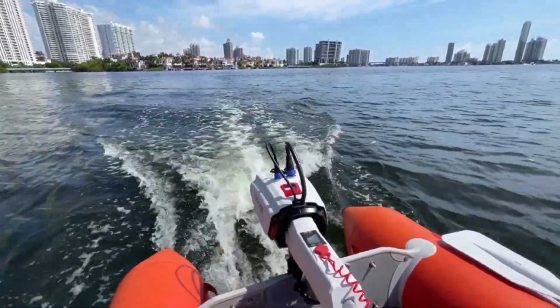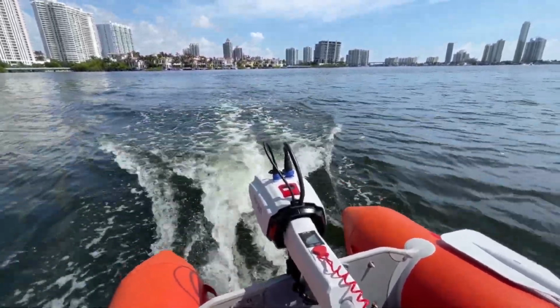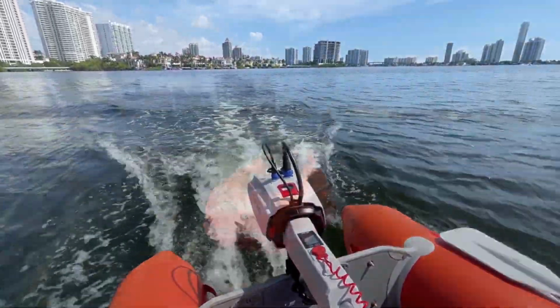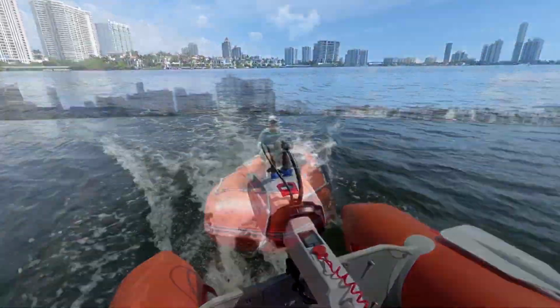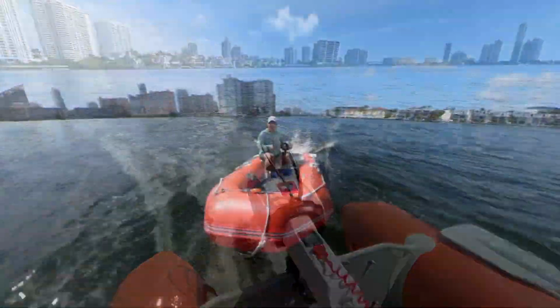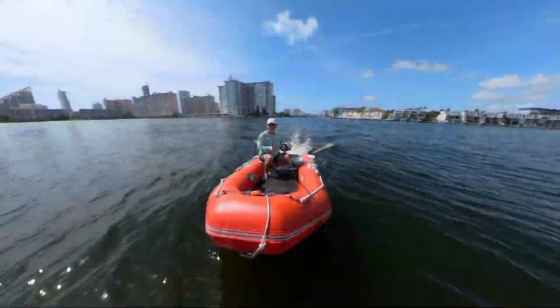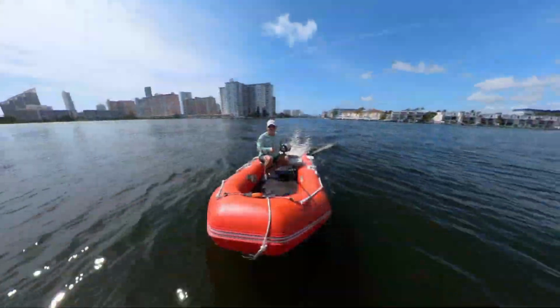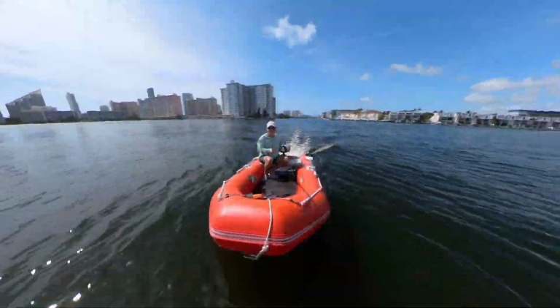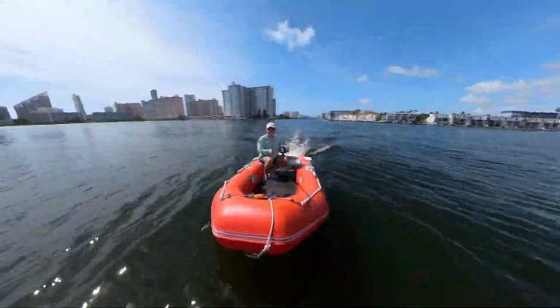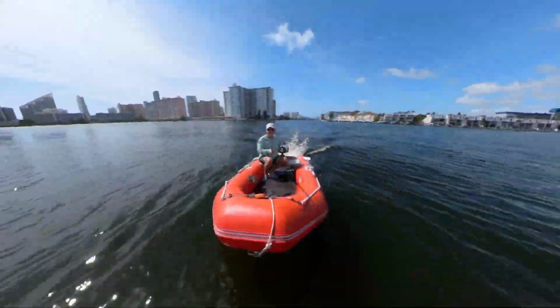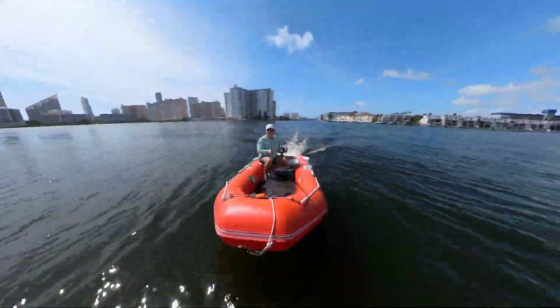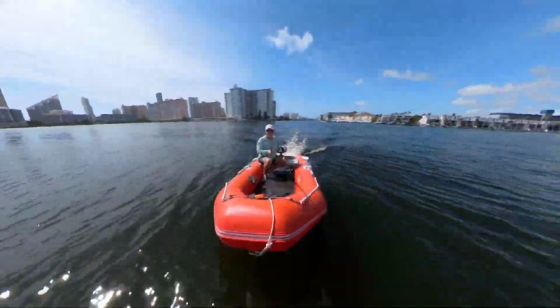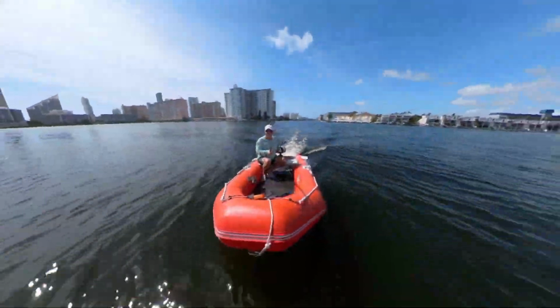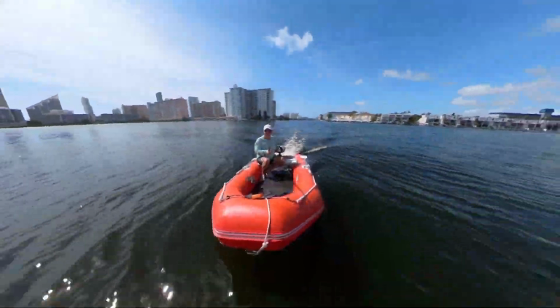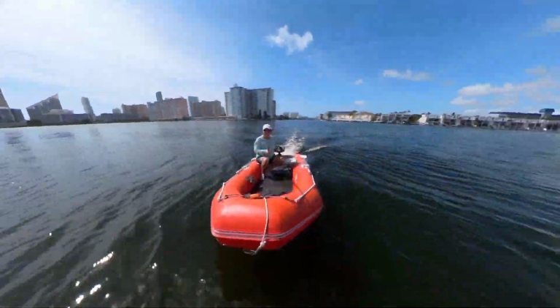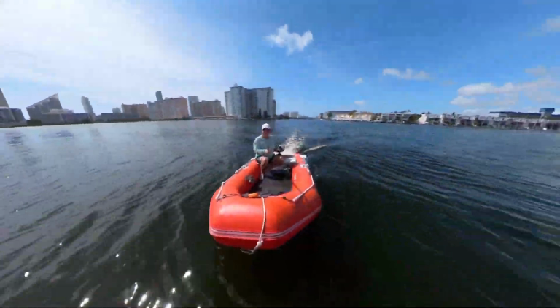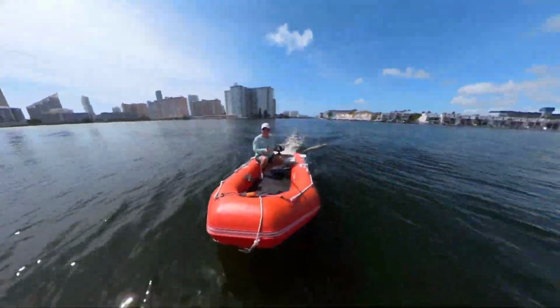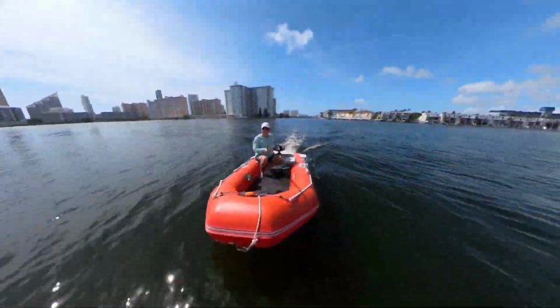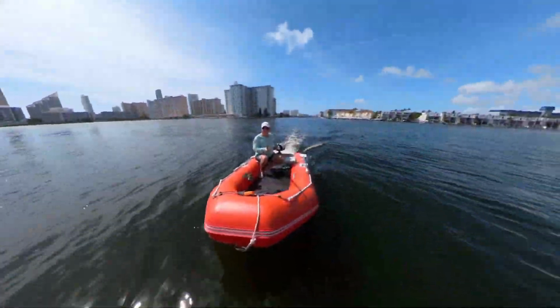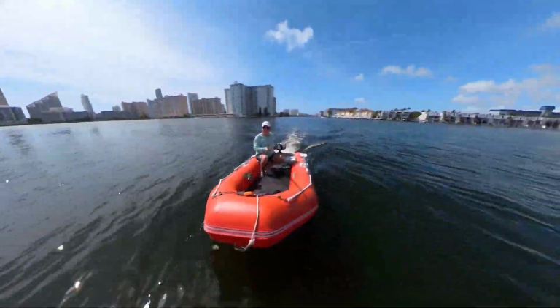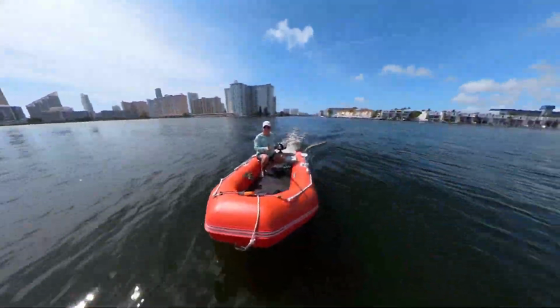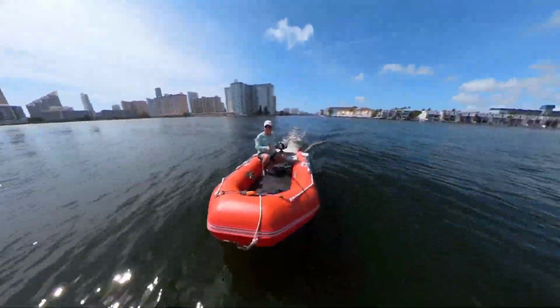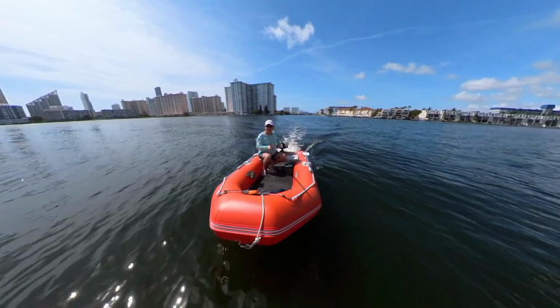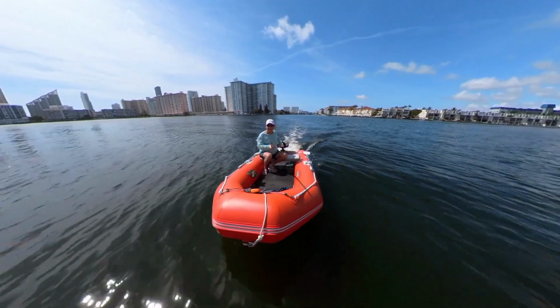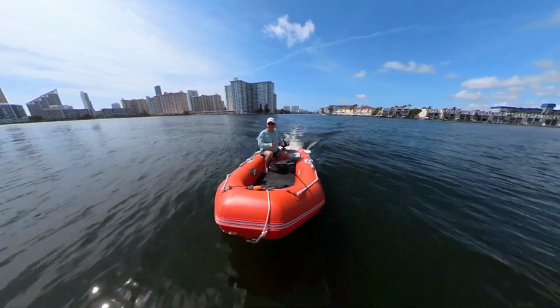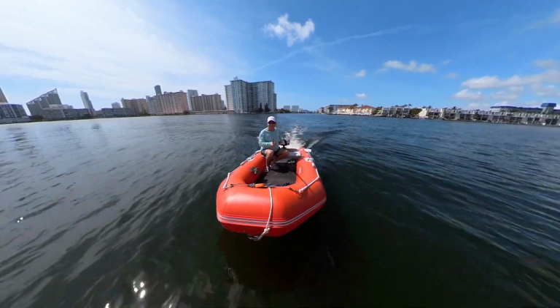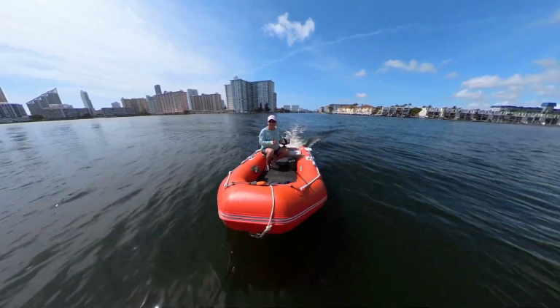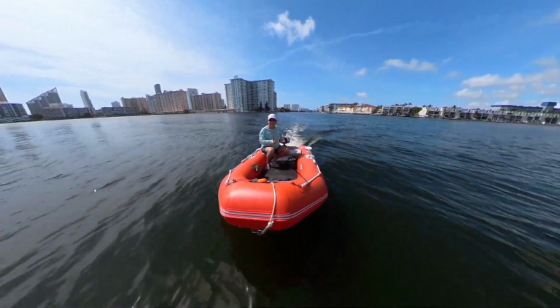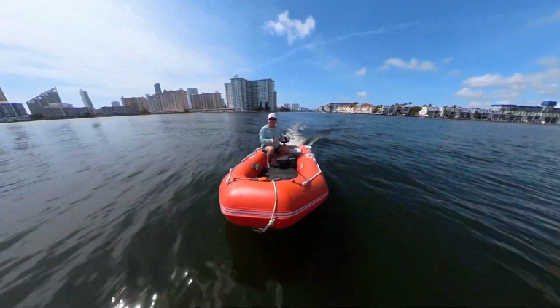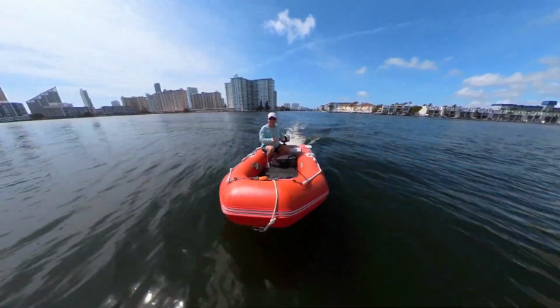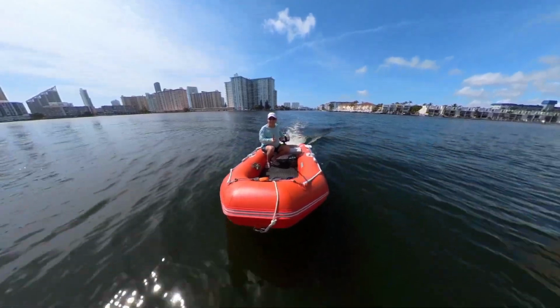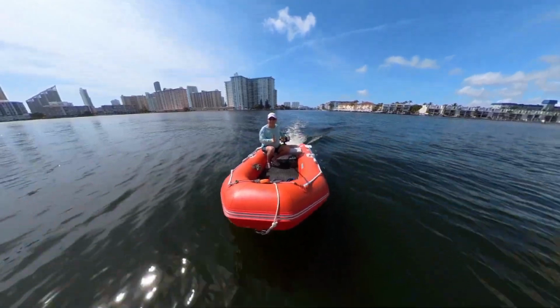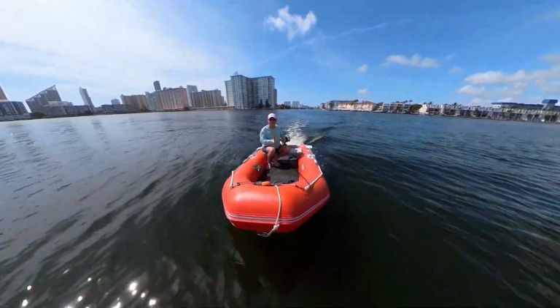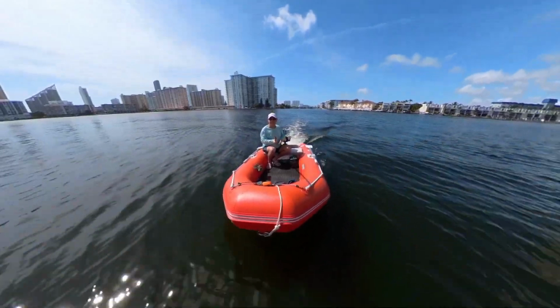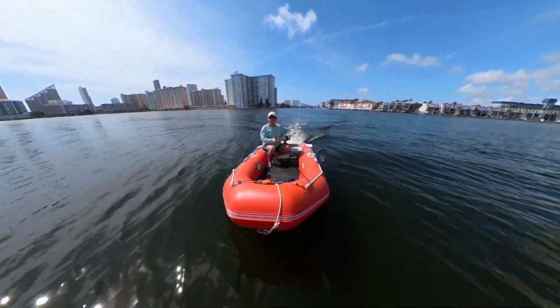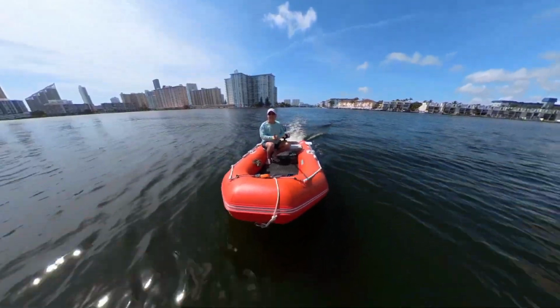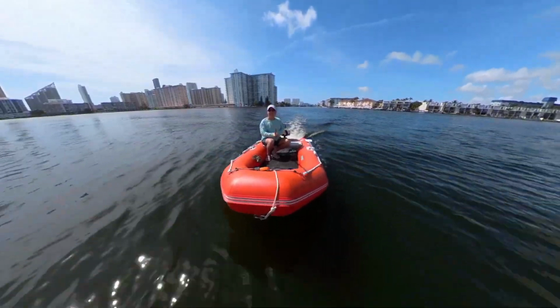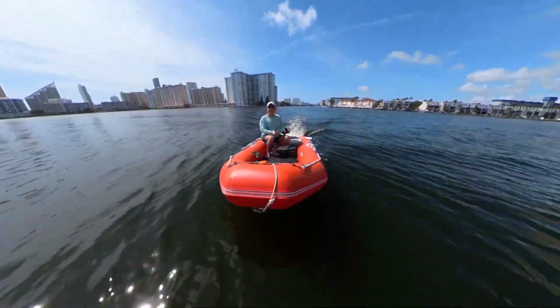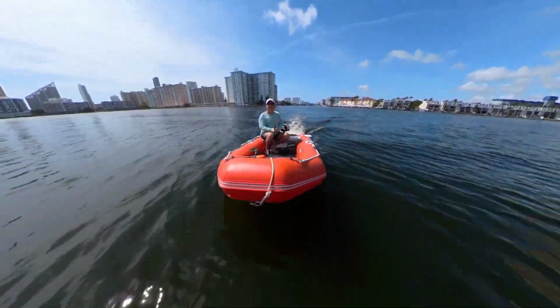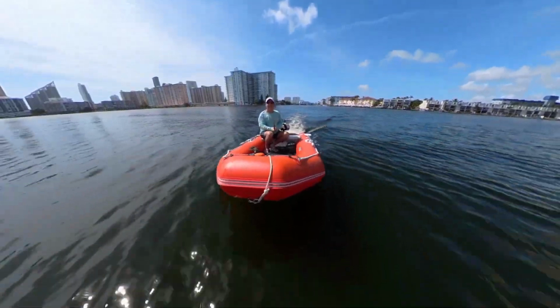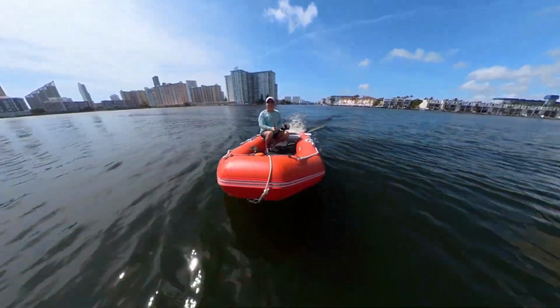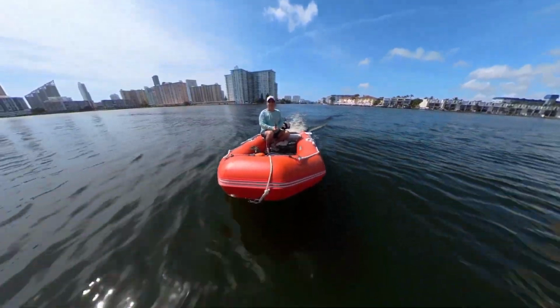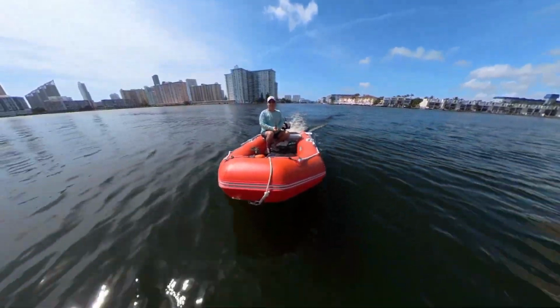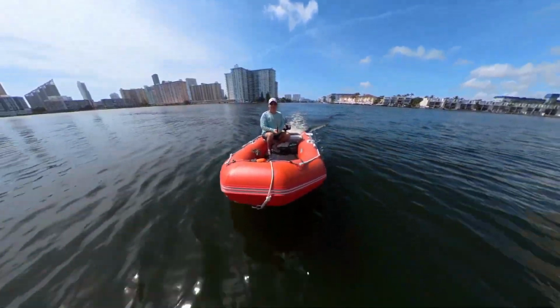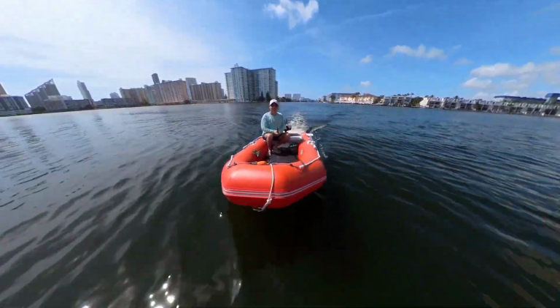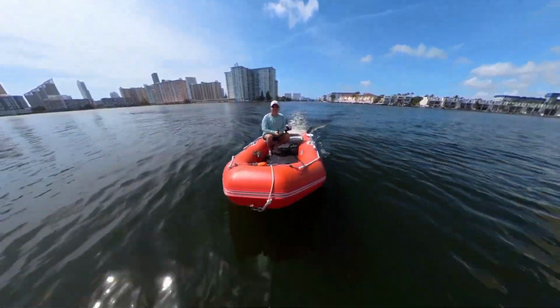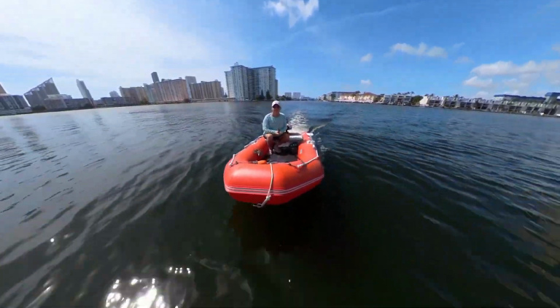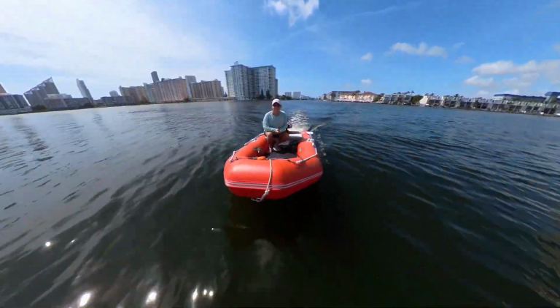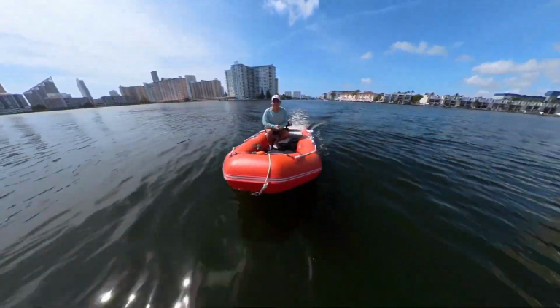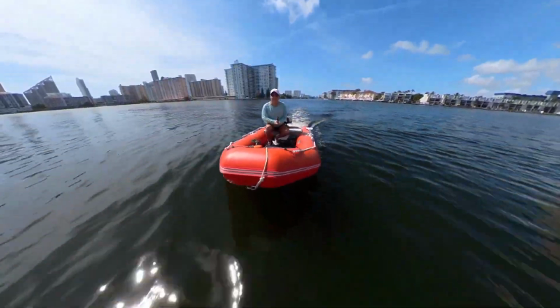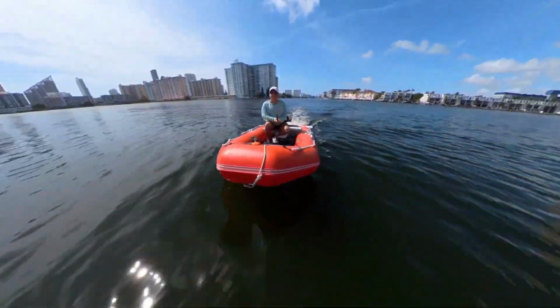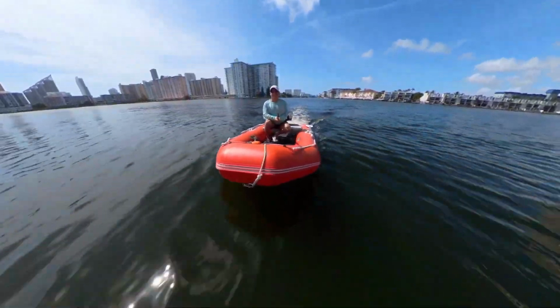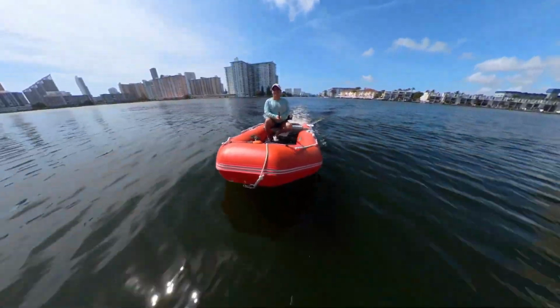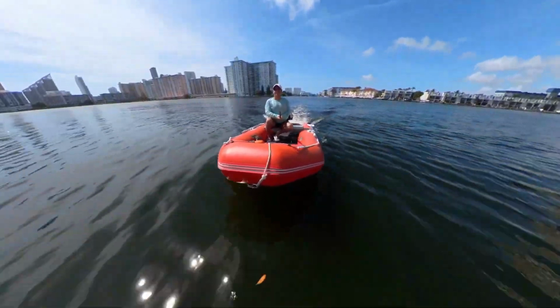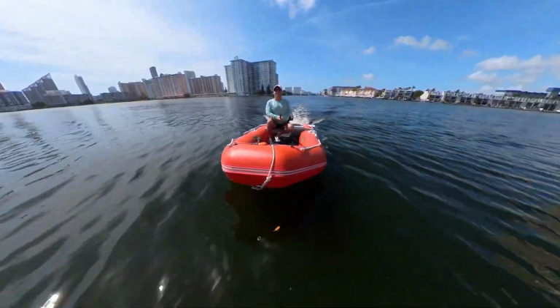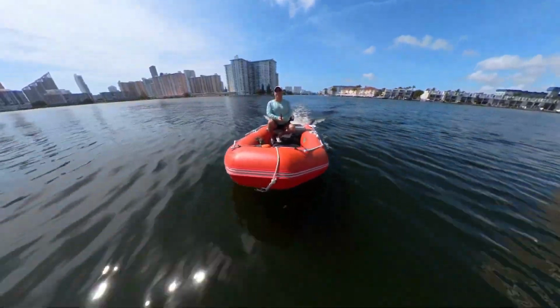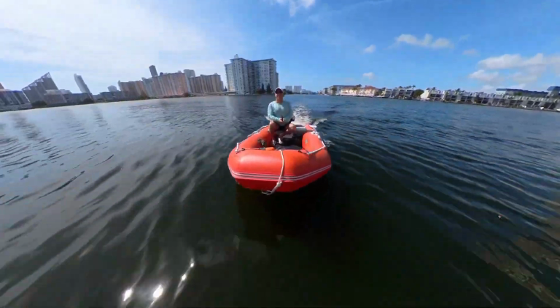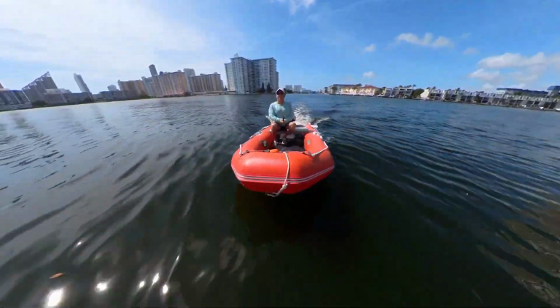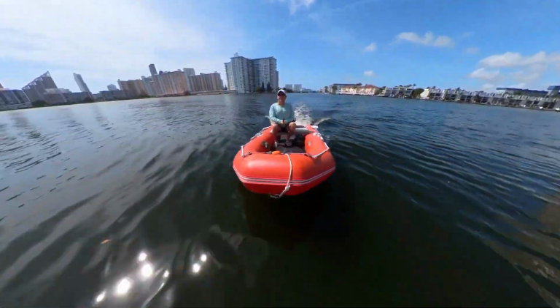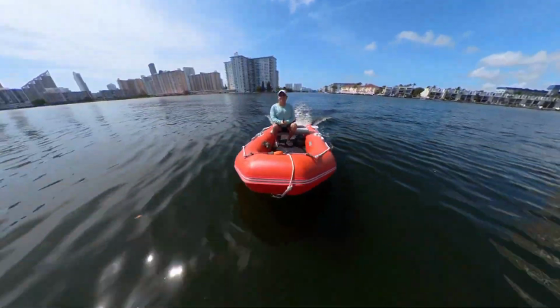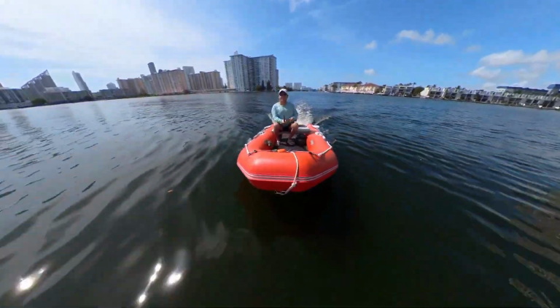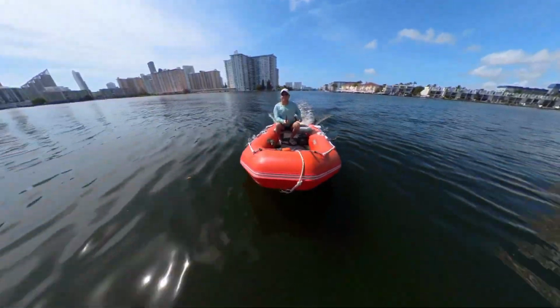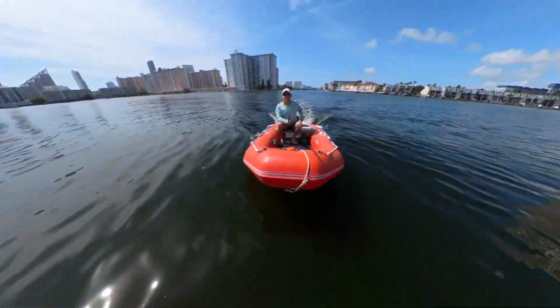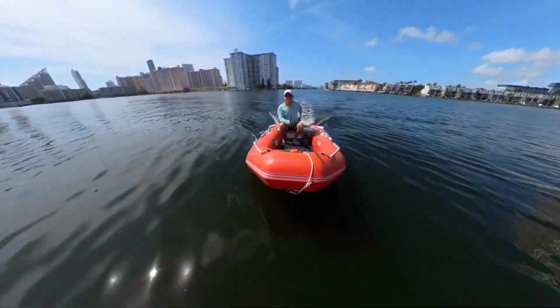It is a portable 3HP electric outboard motor specifically made for dinghies, inflatable boats, and kayaks.